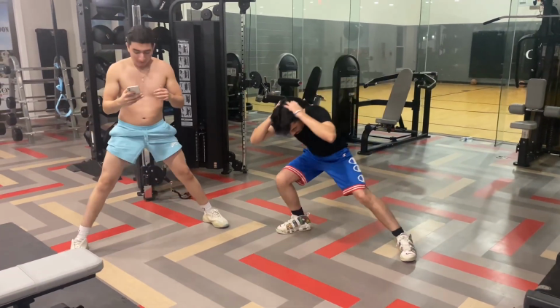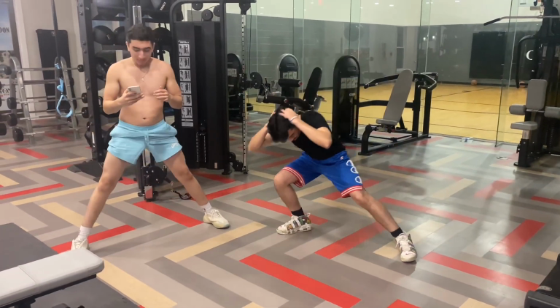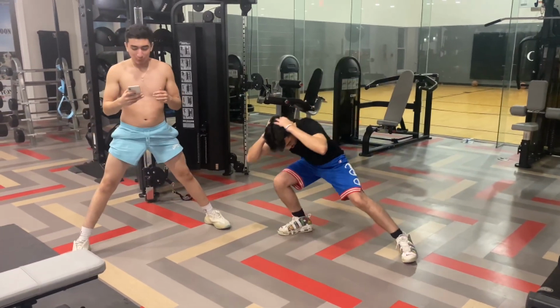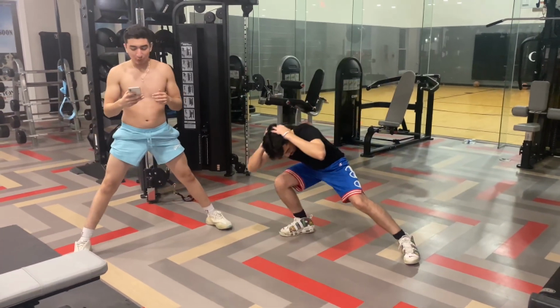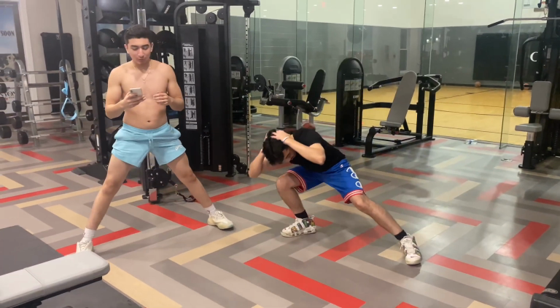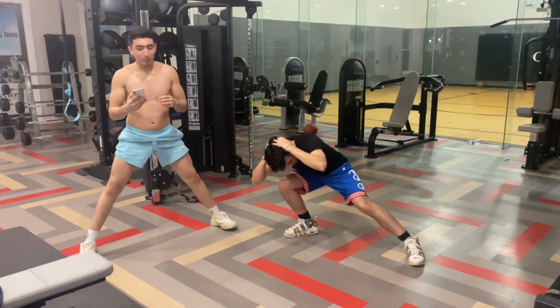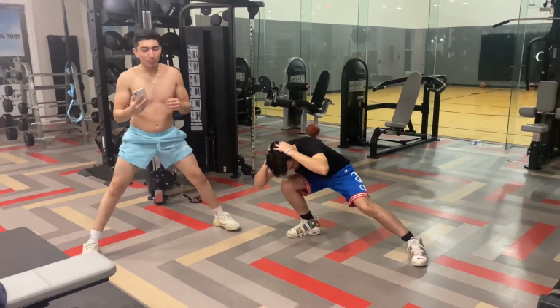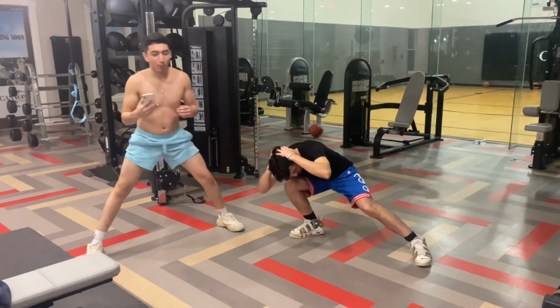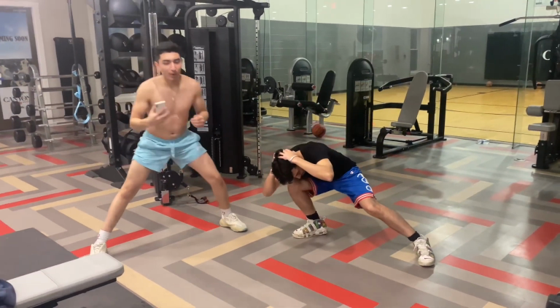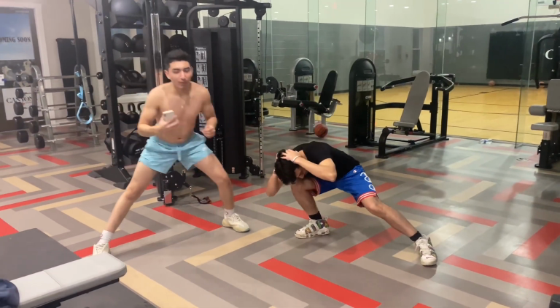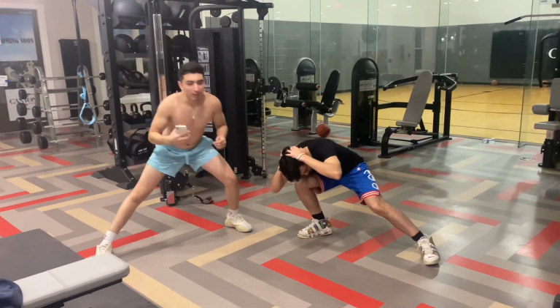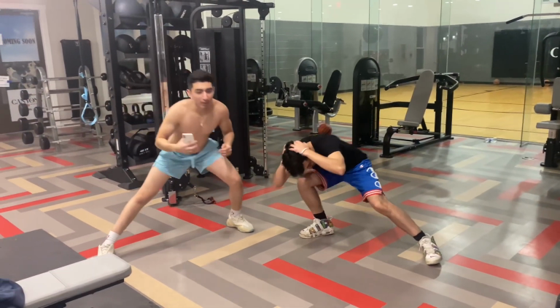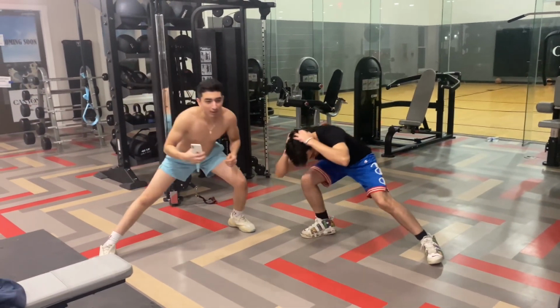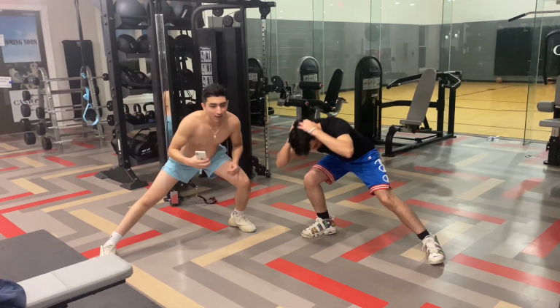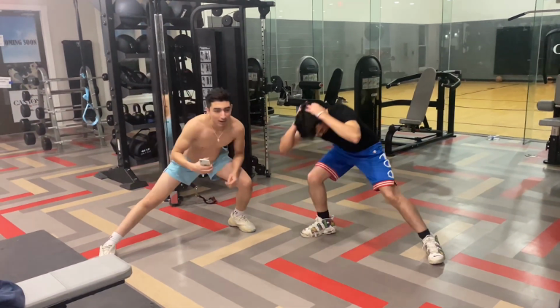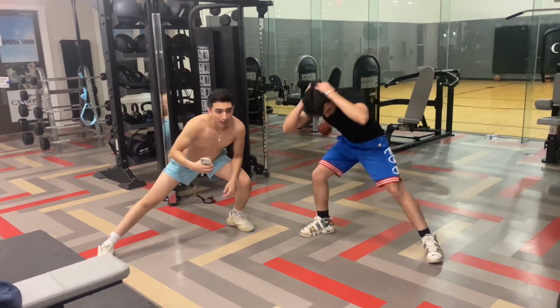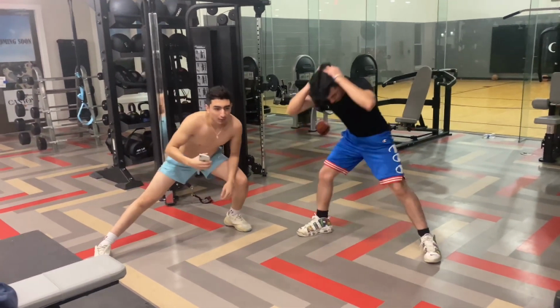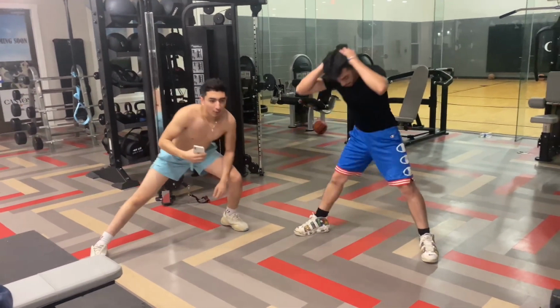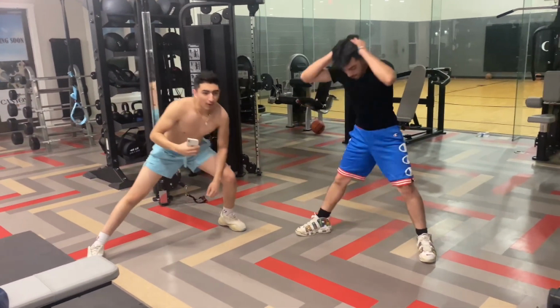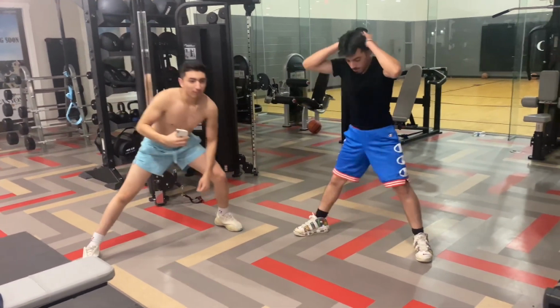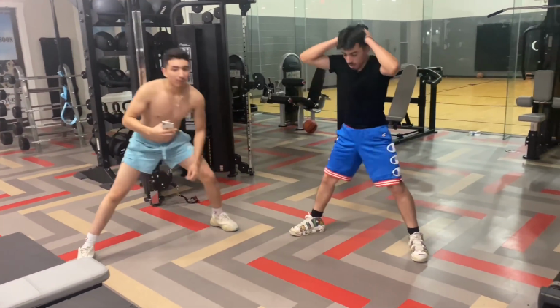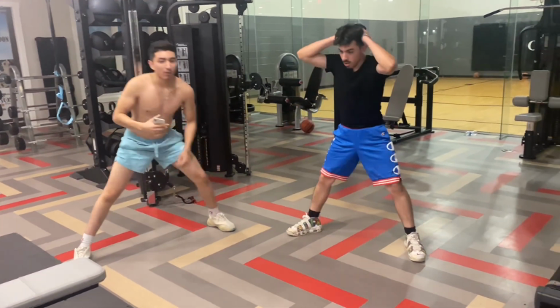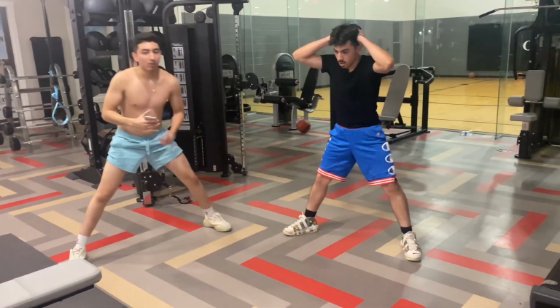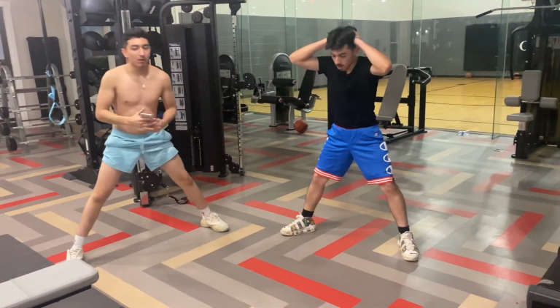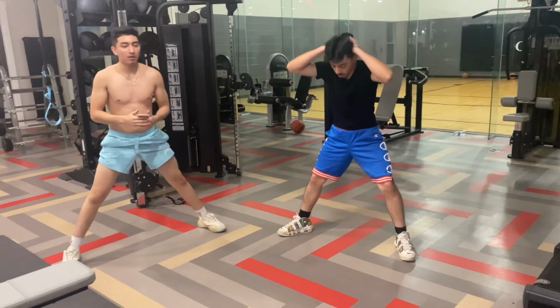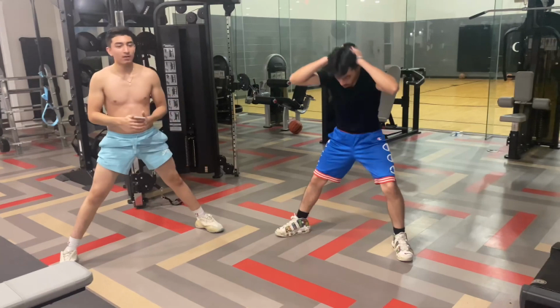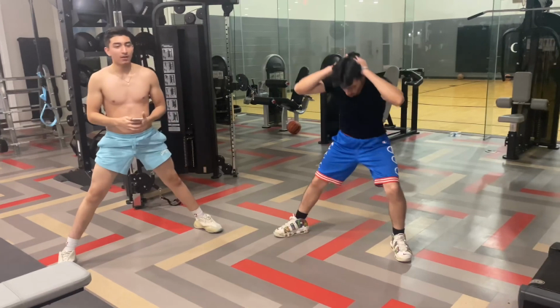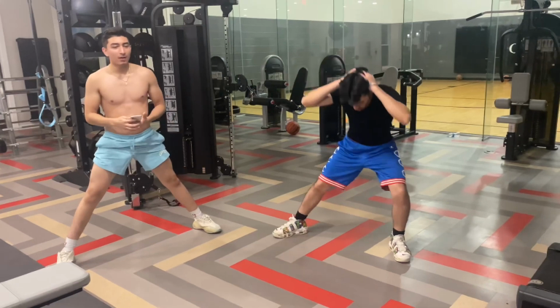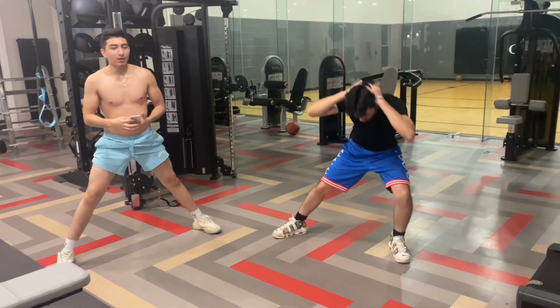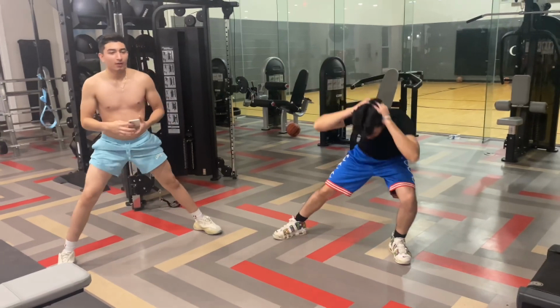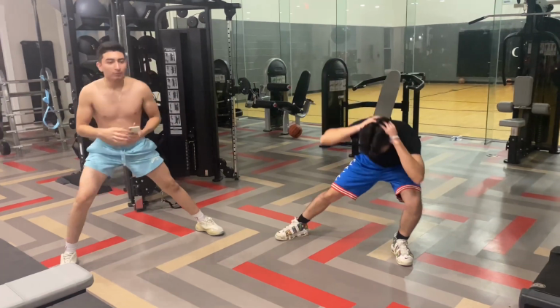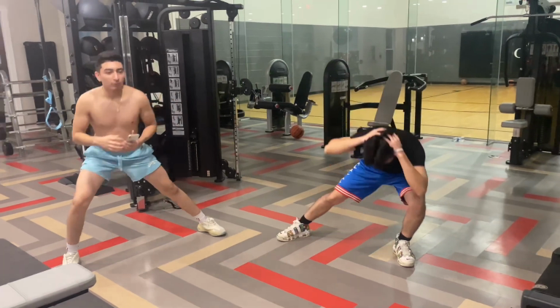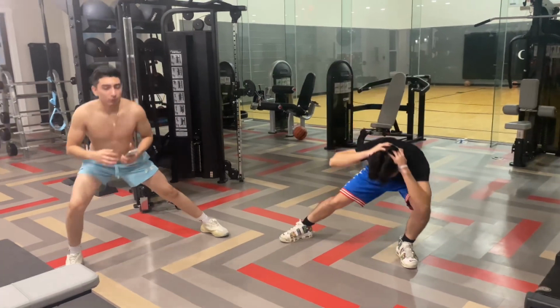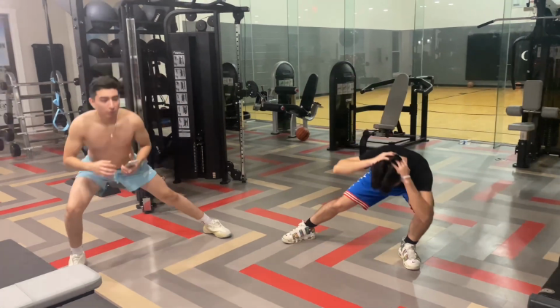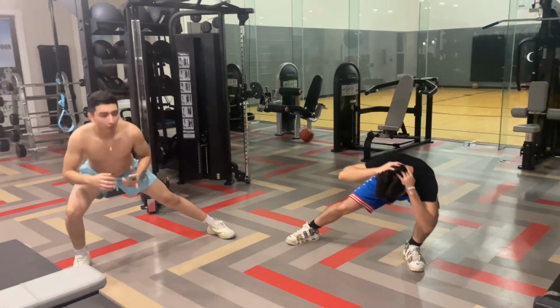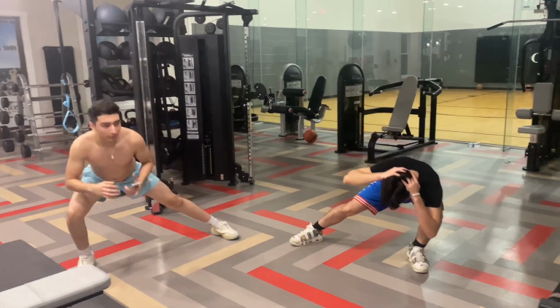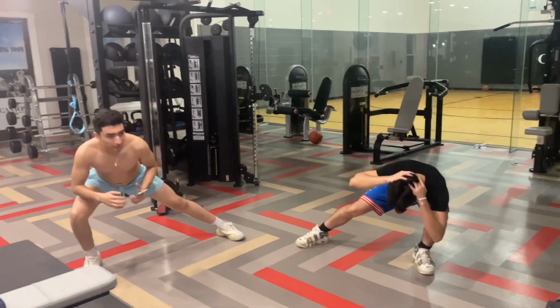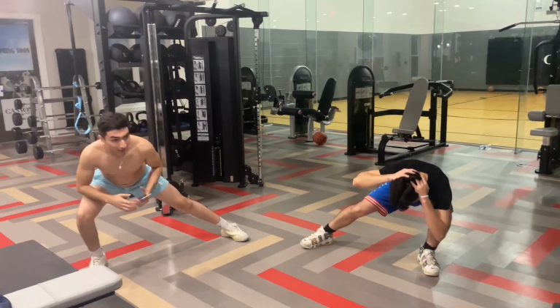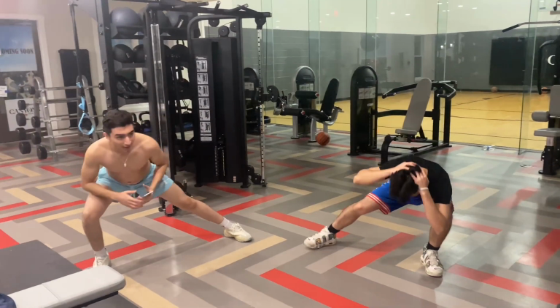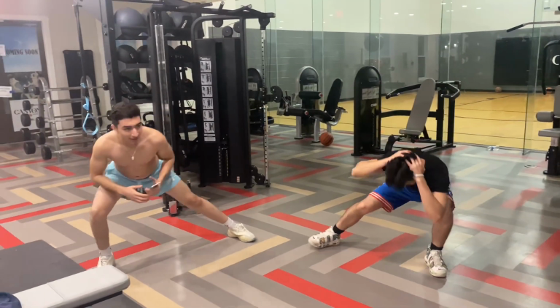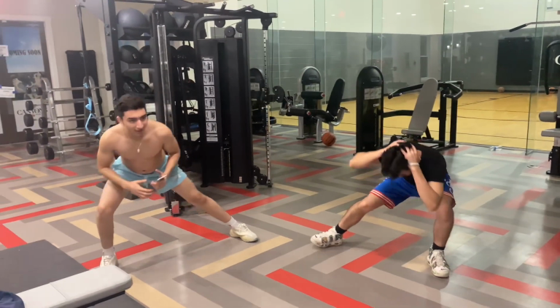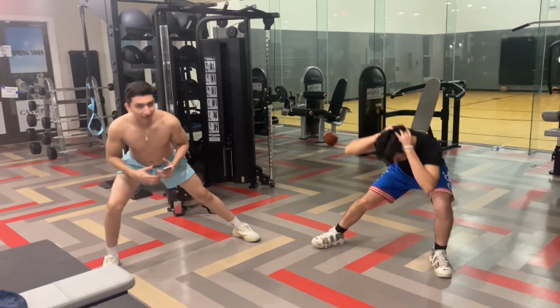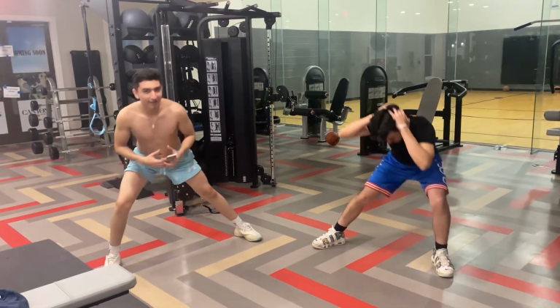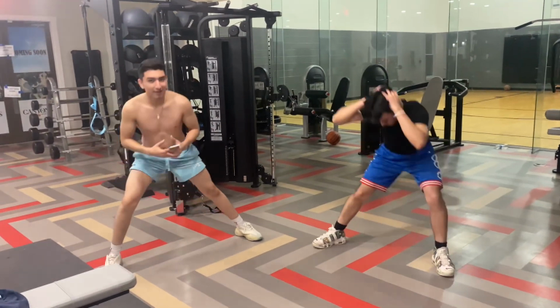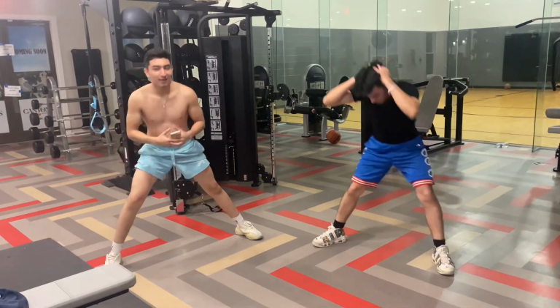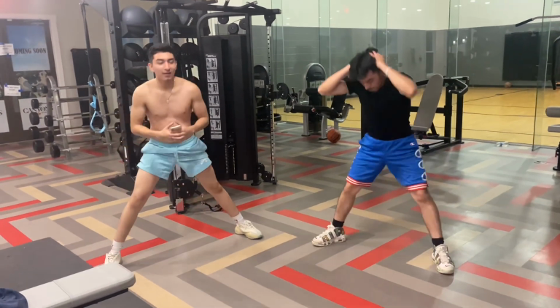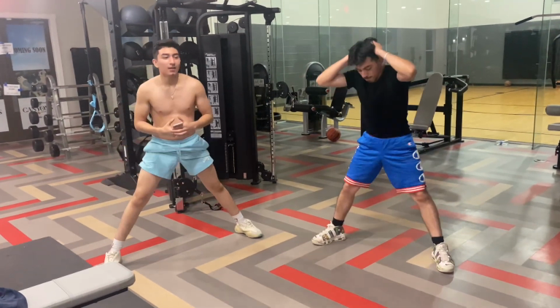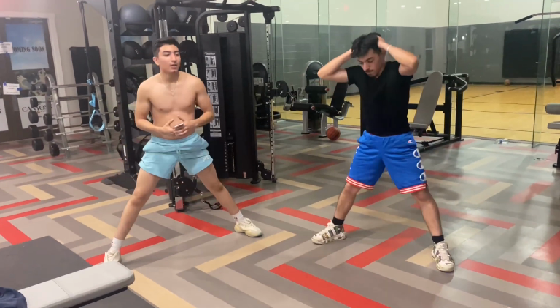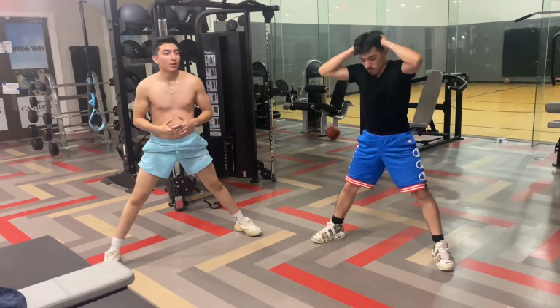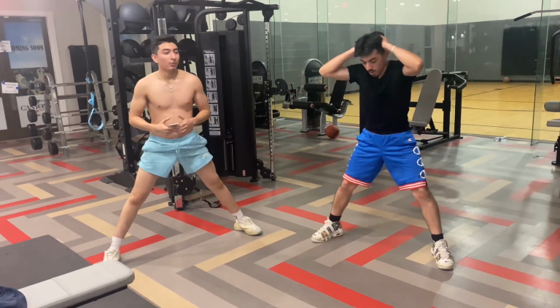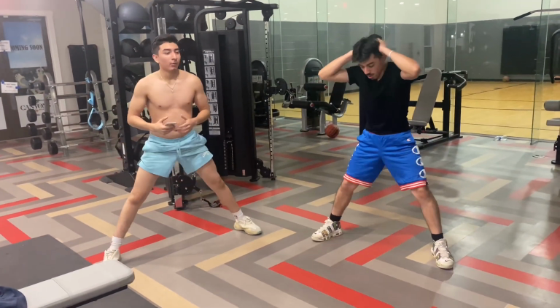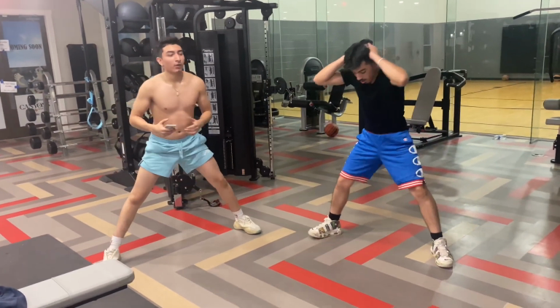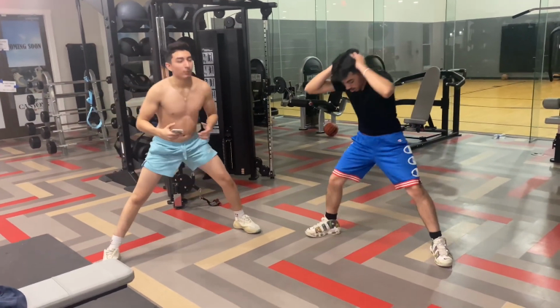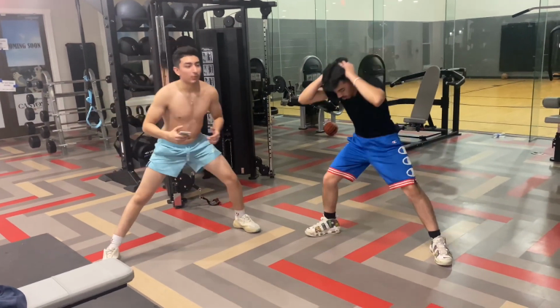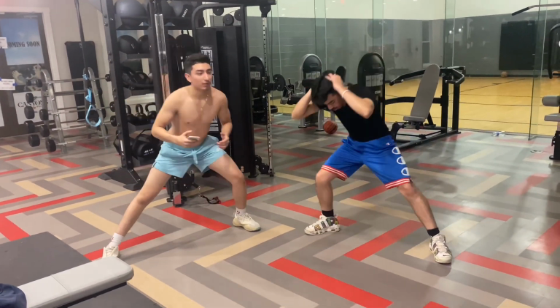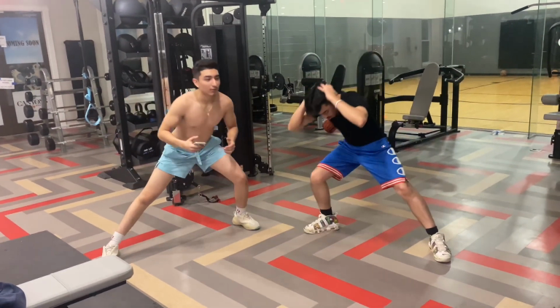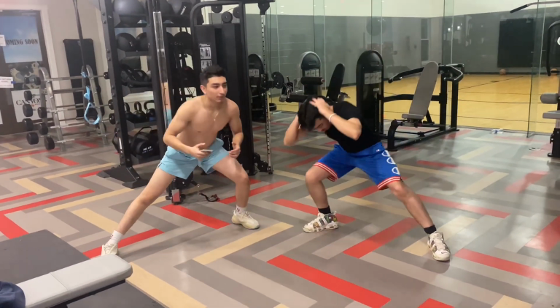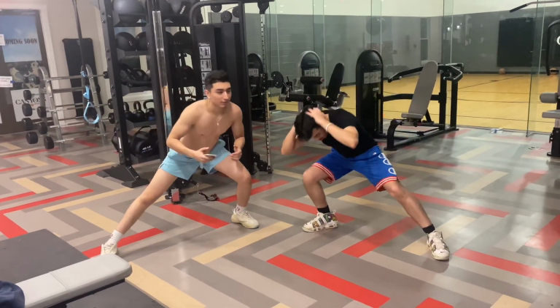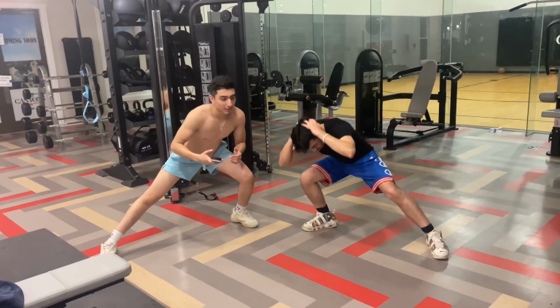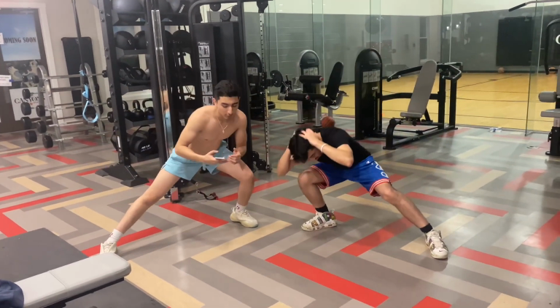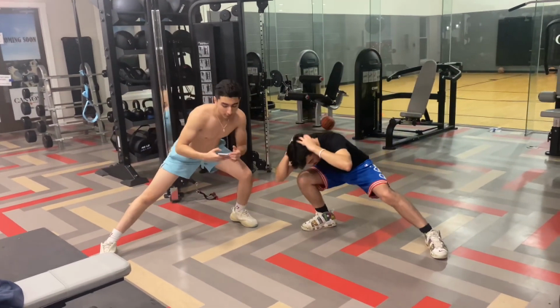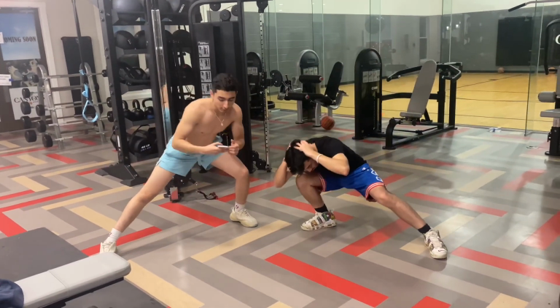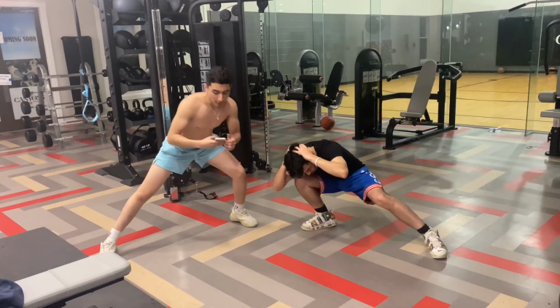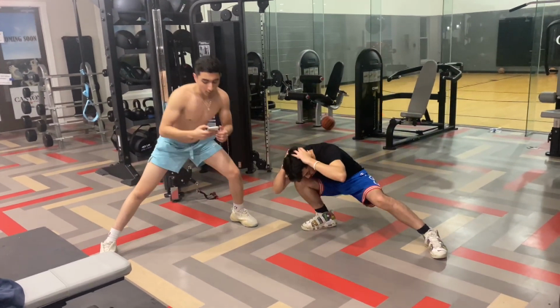You know, some people would rather go have fun, do drugs, get high rather than be here in the gym right now.